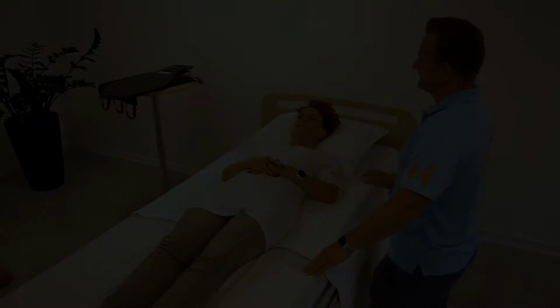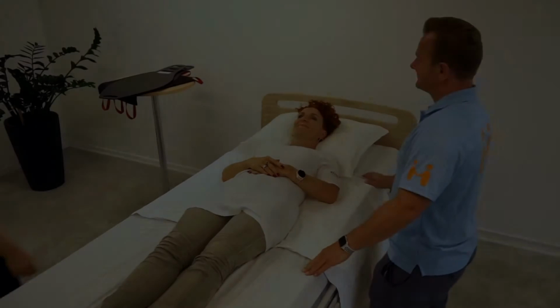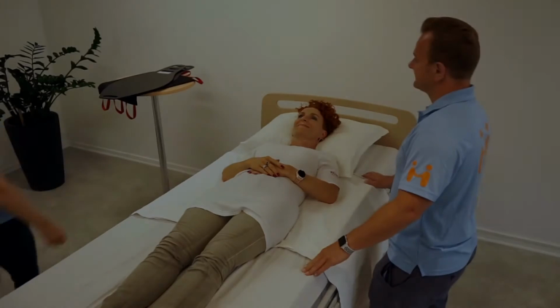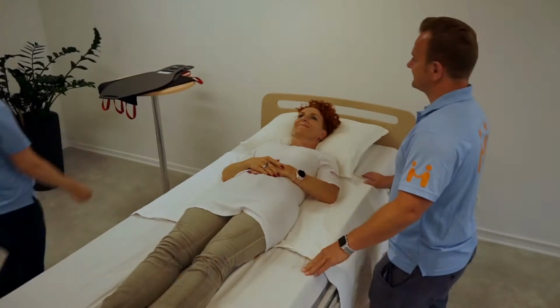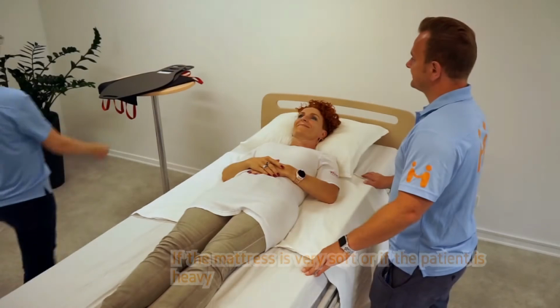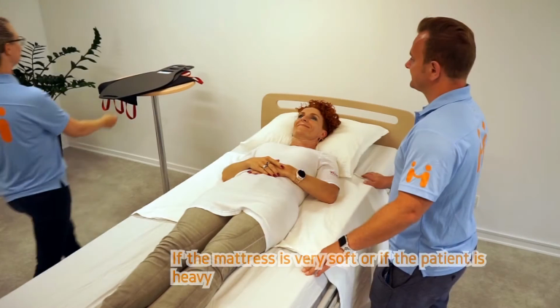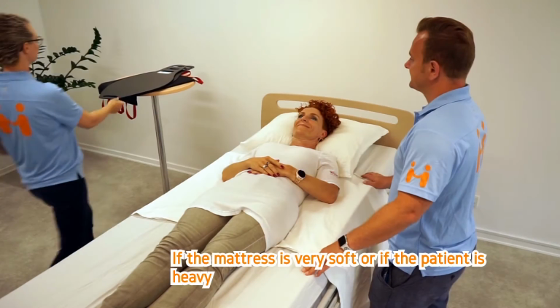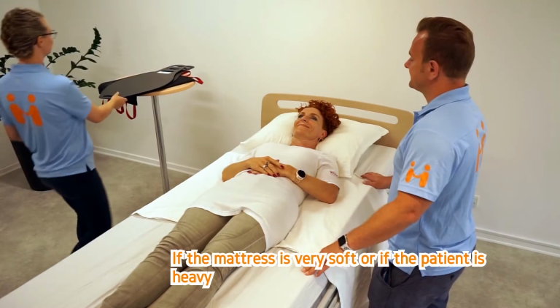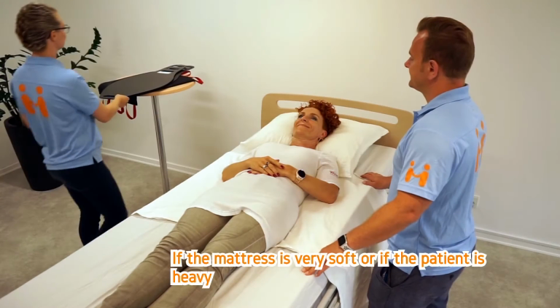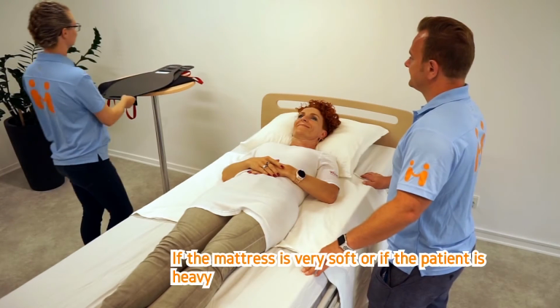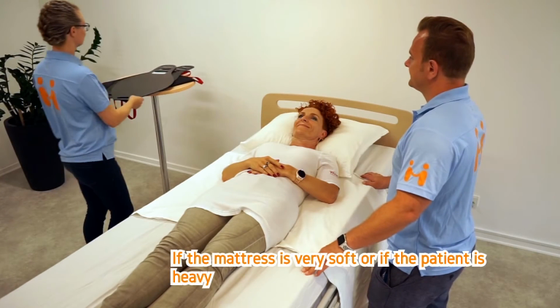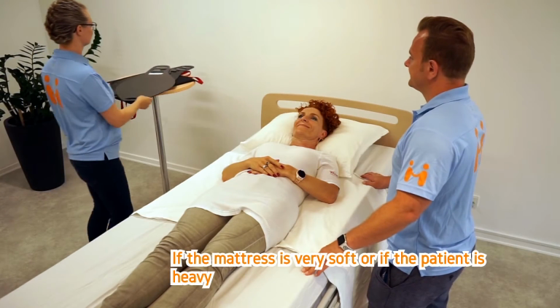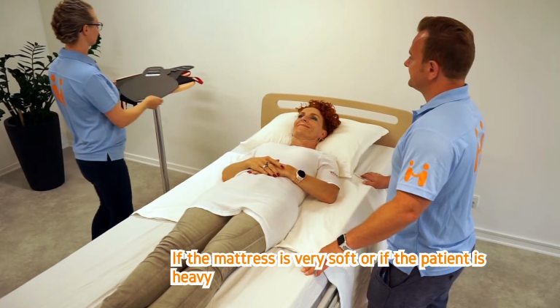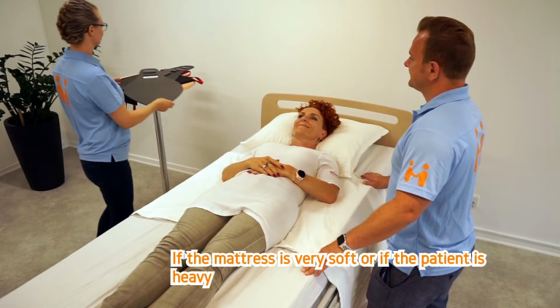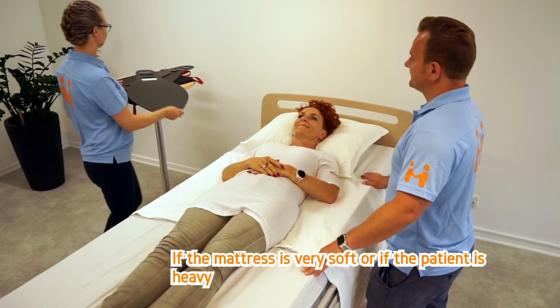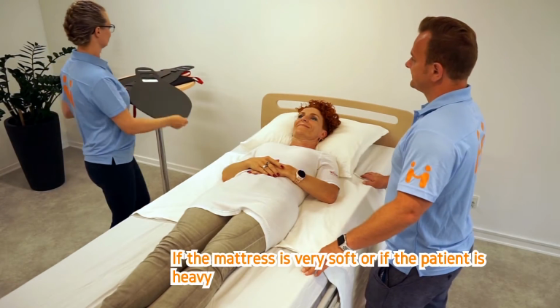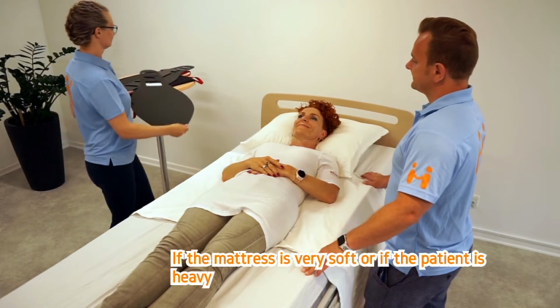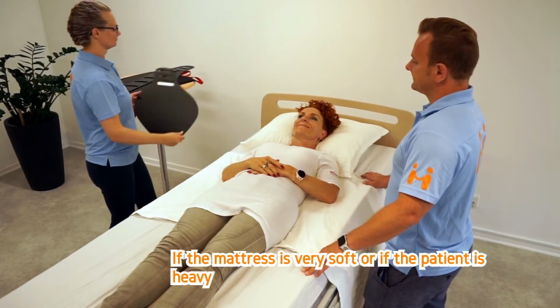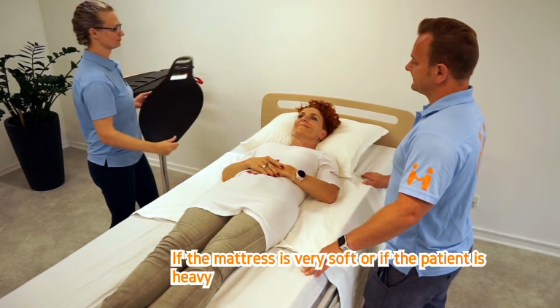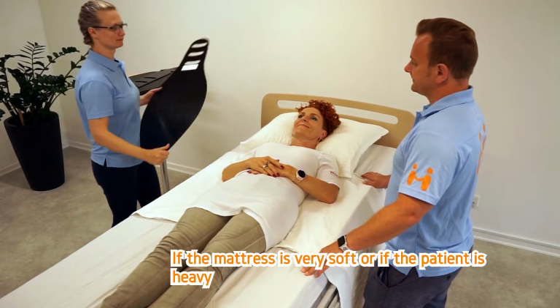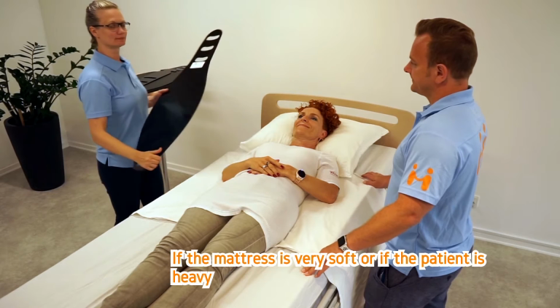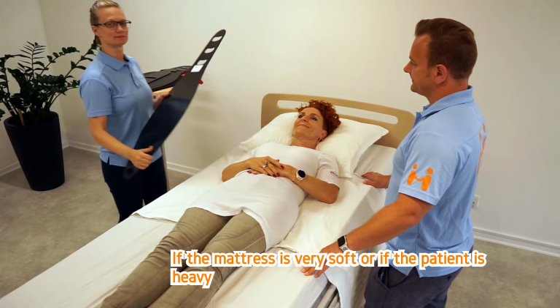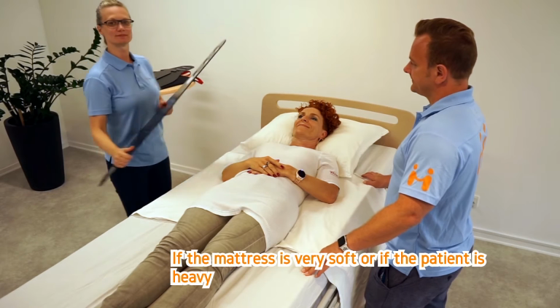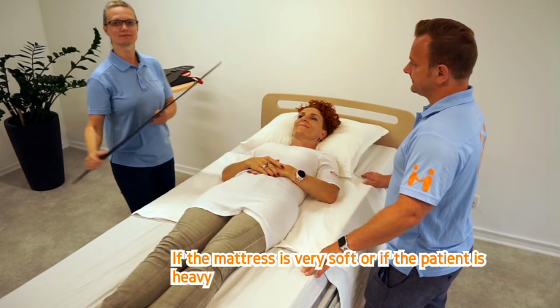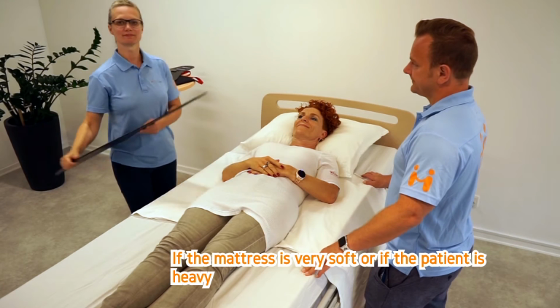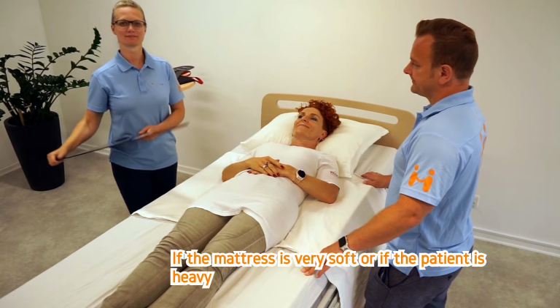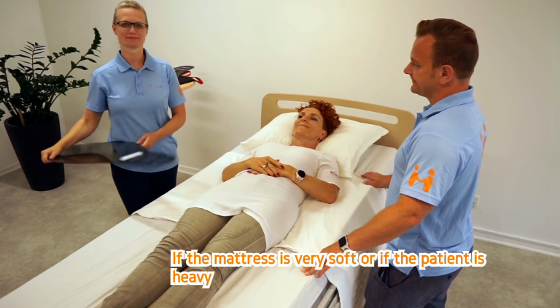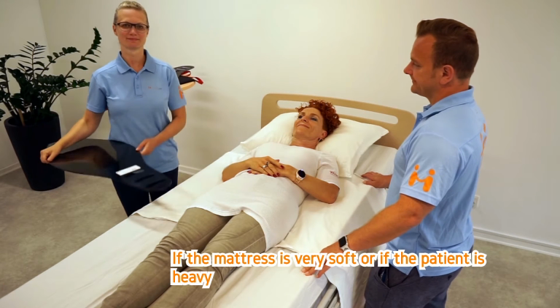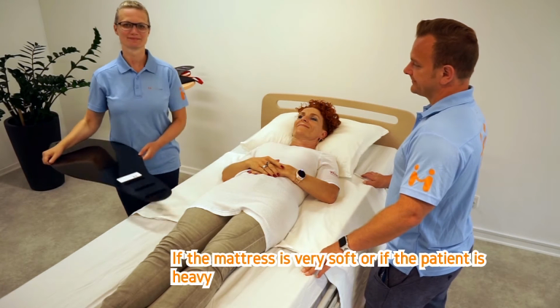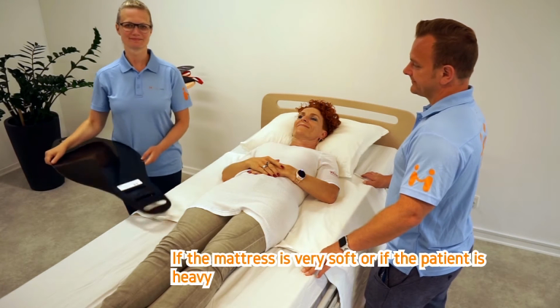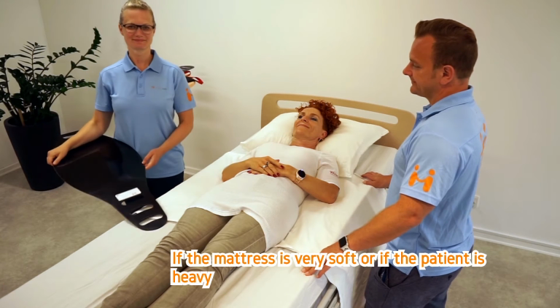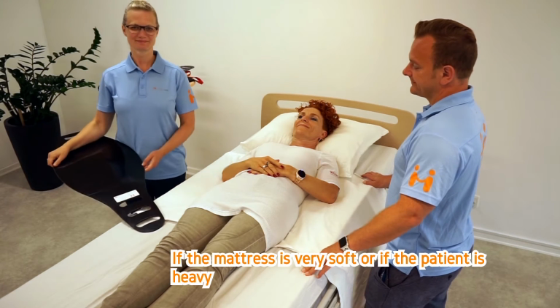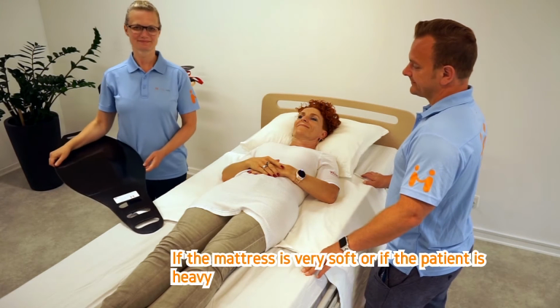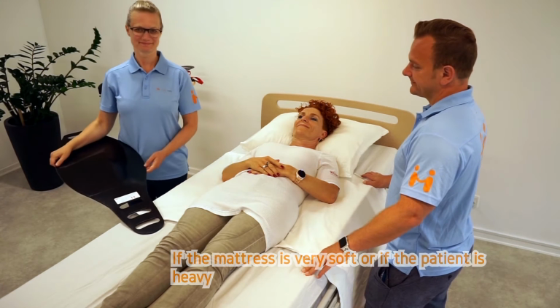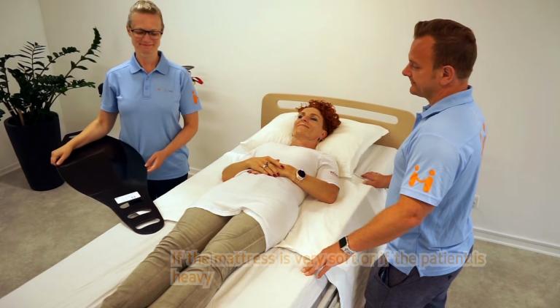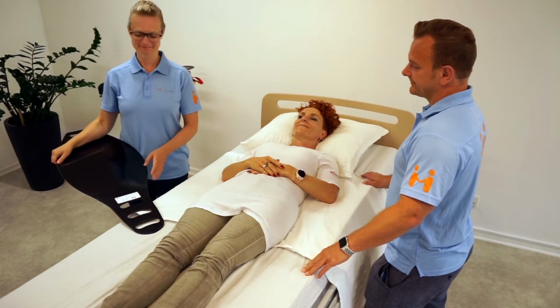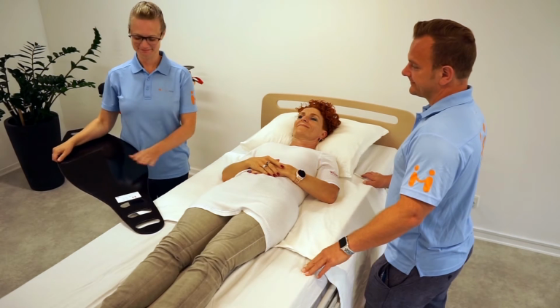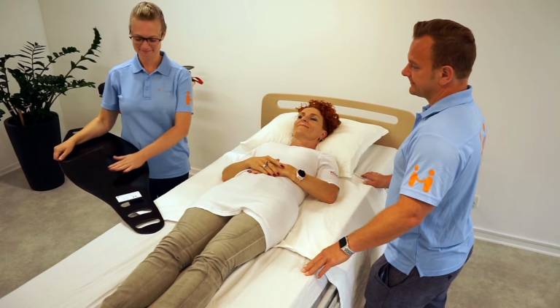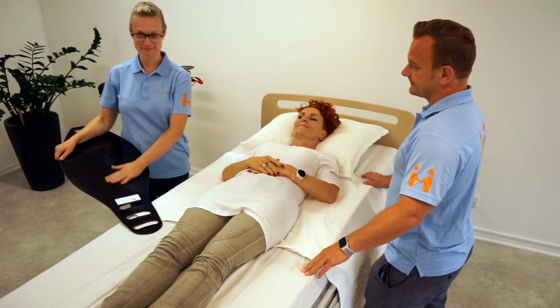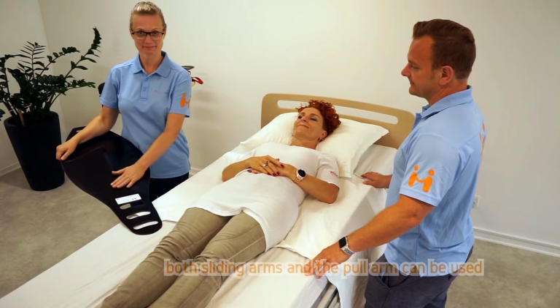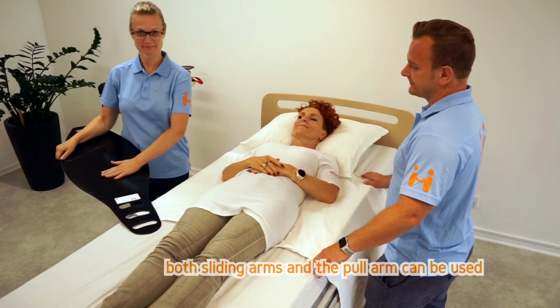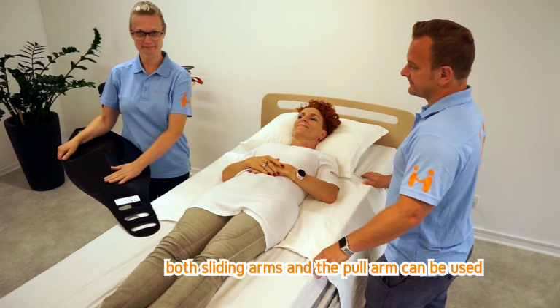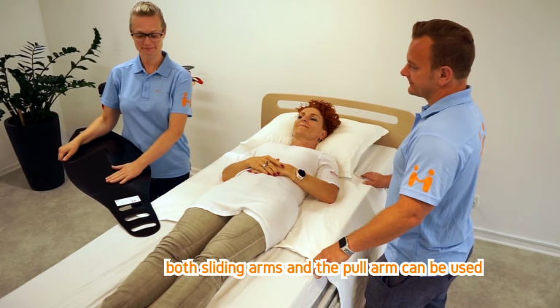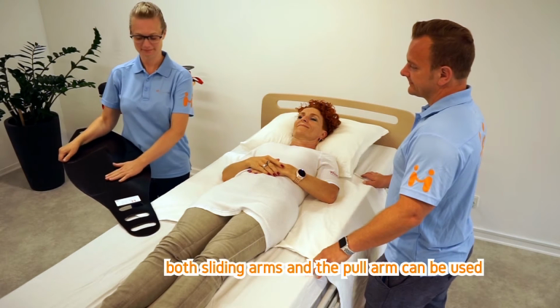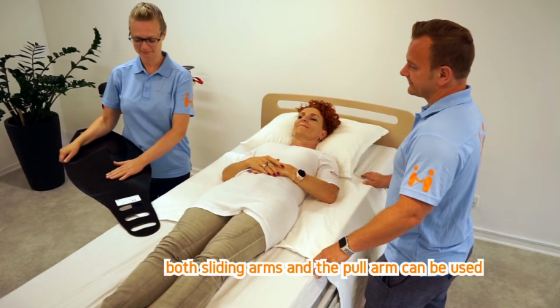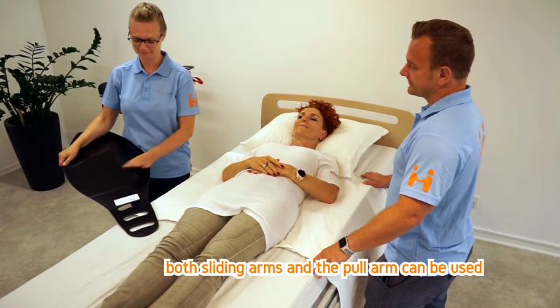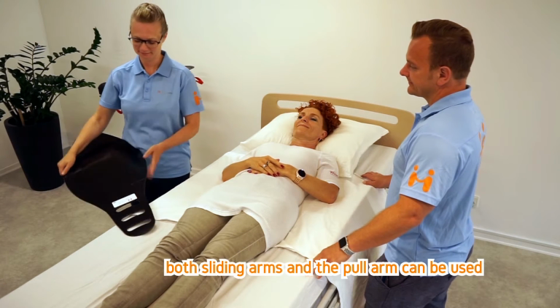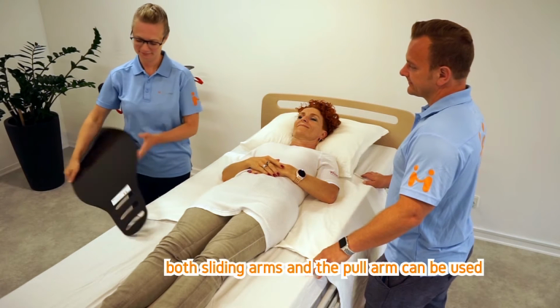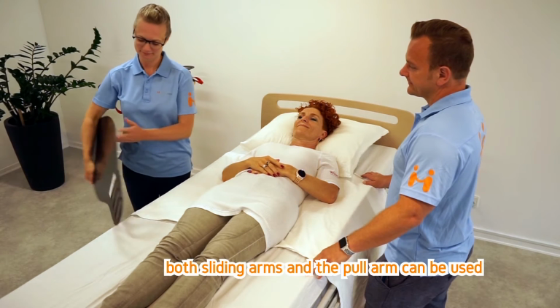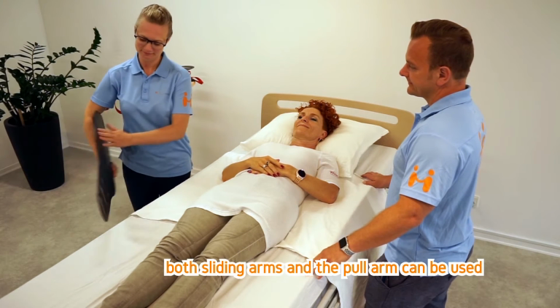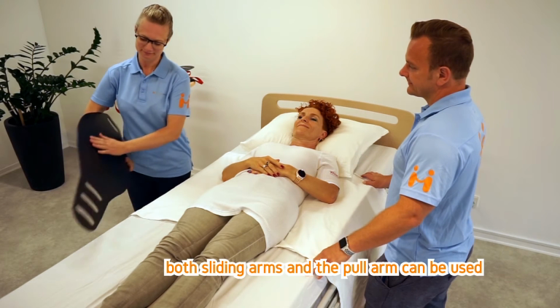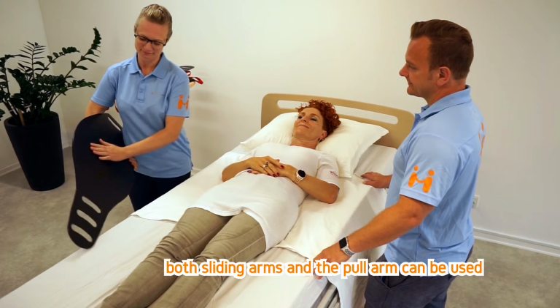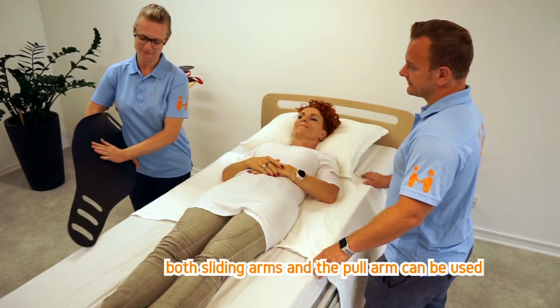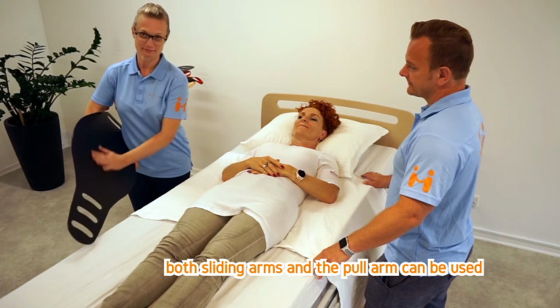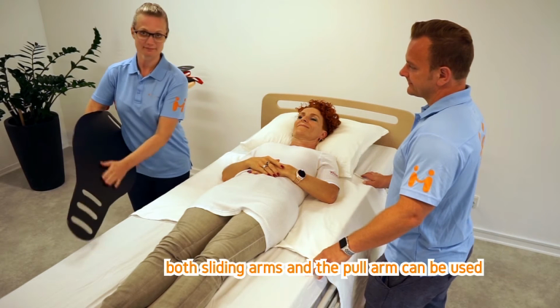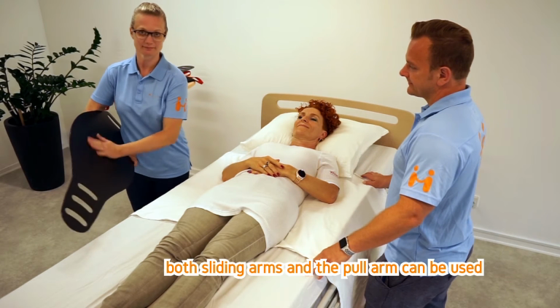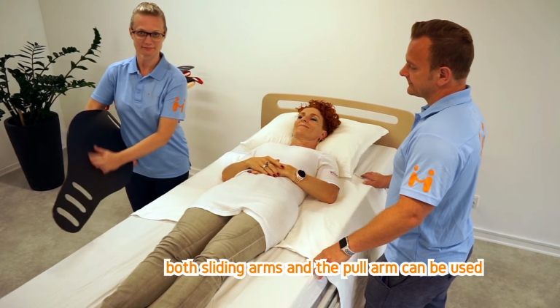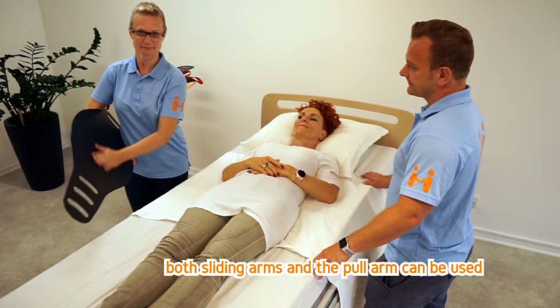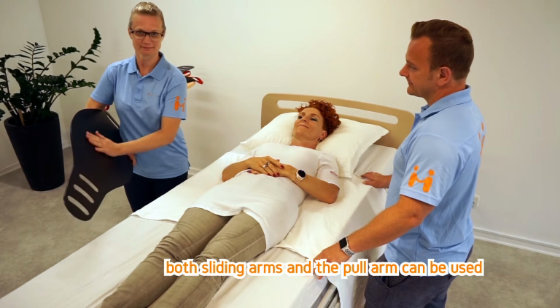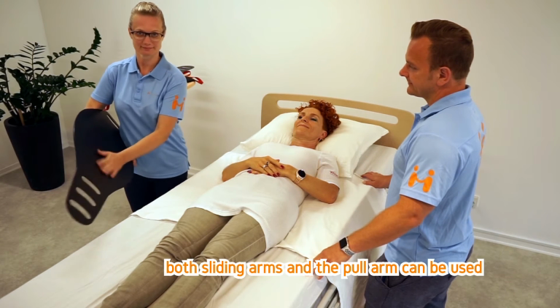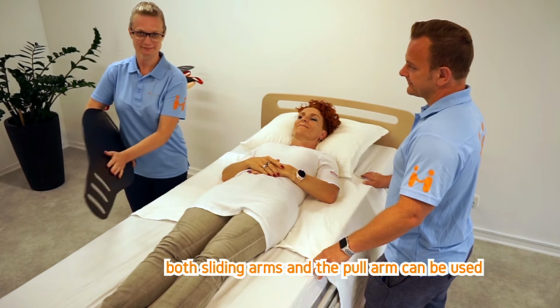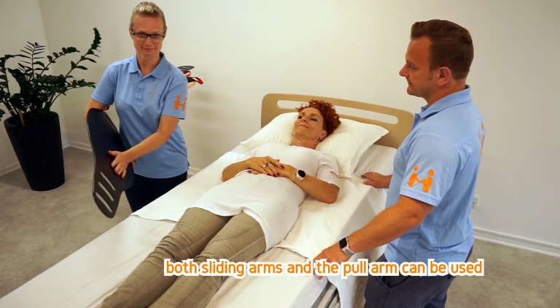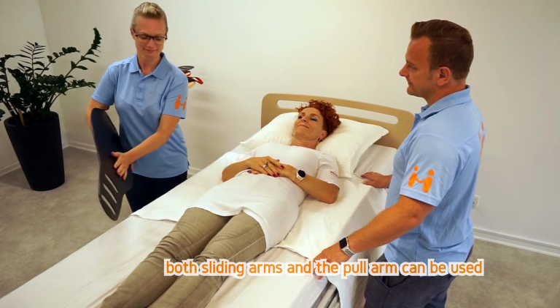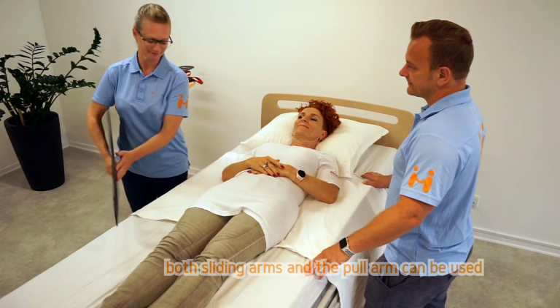If the mattress is very soft or the patient is heavy, both sliding arms and the pull arm can be used.